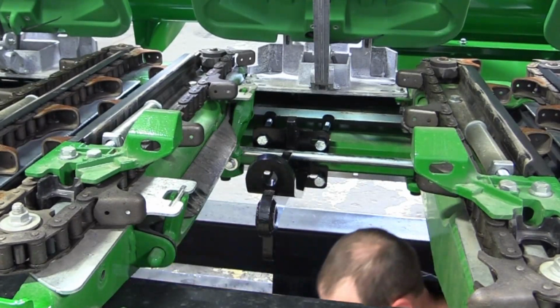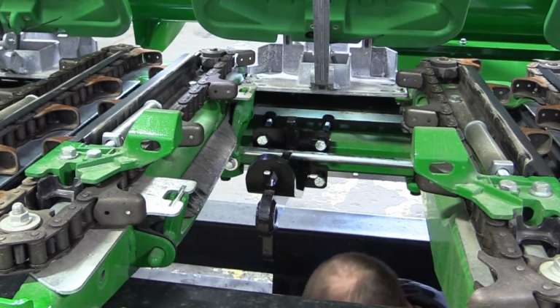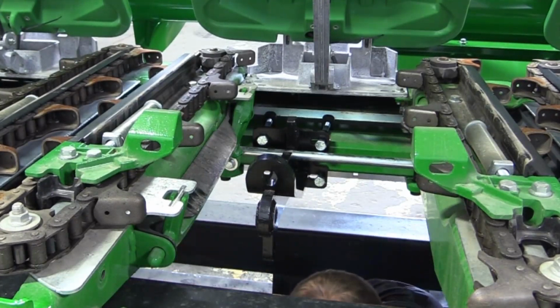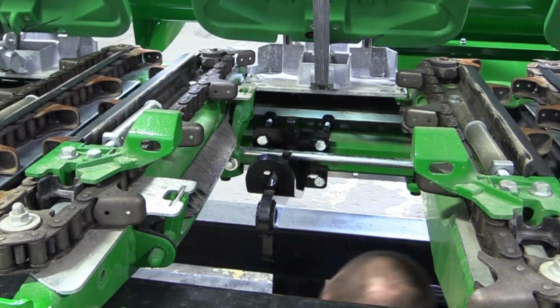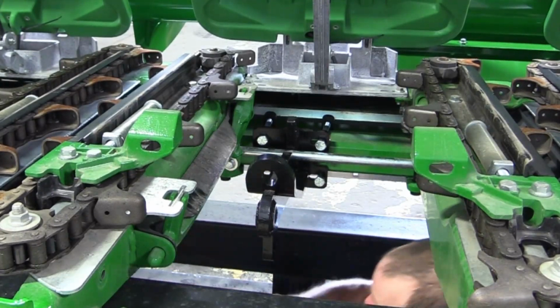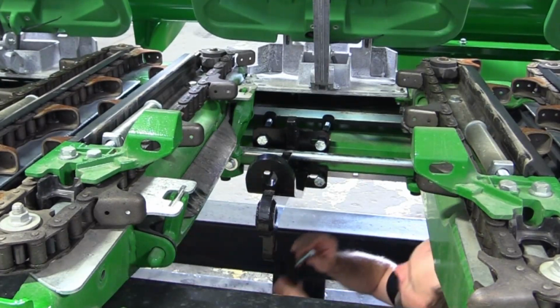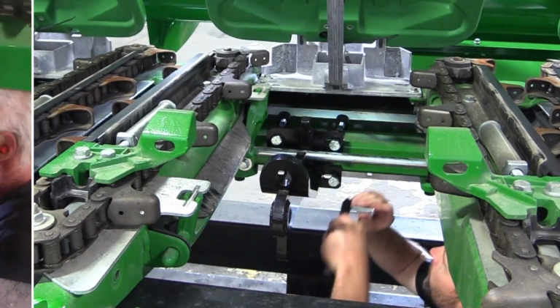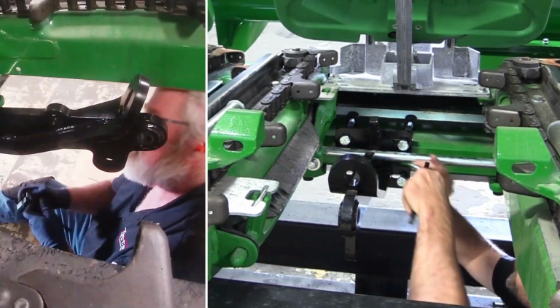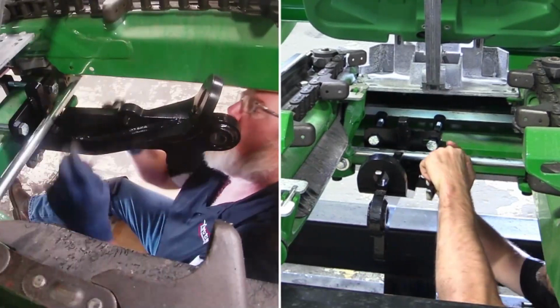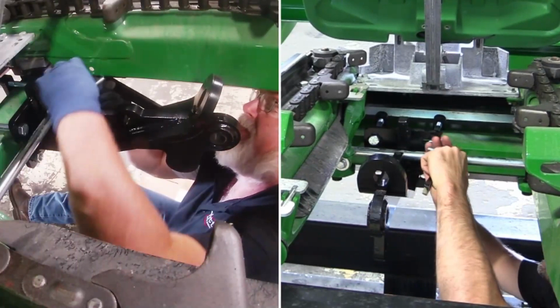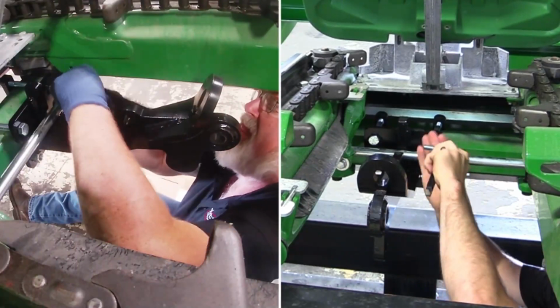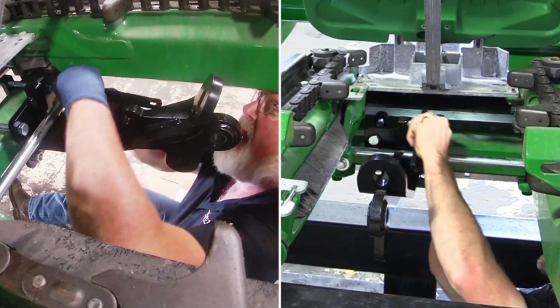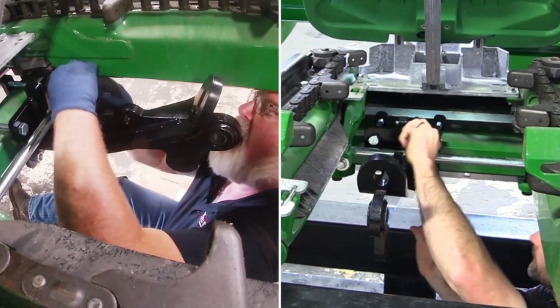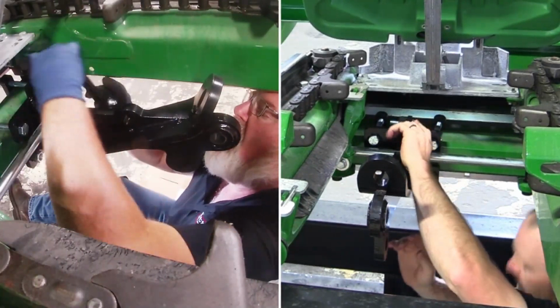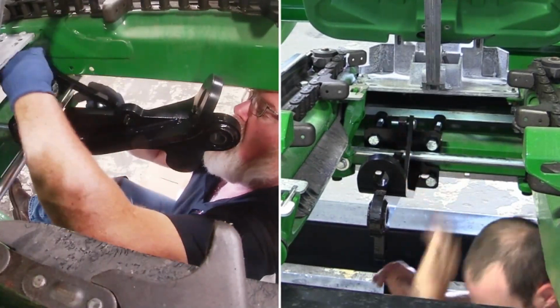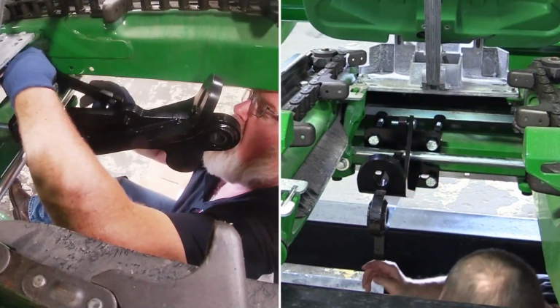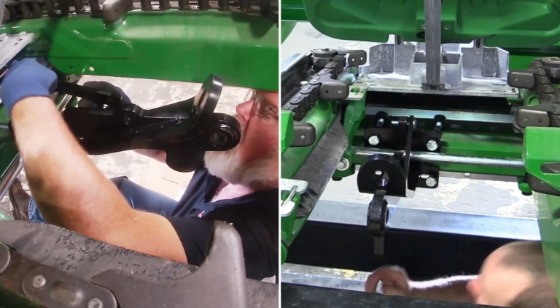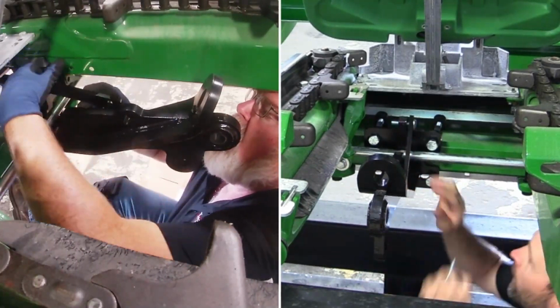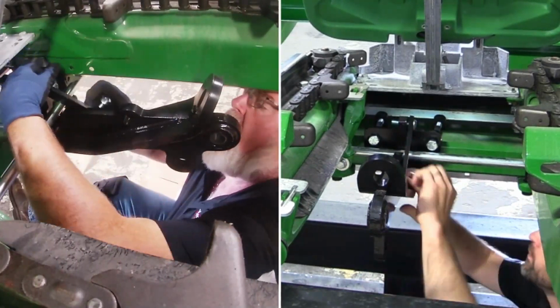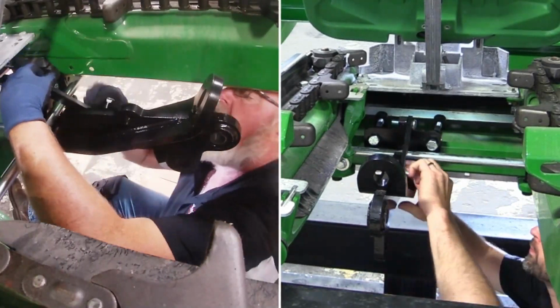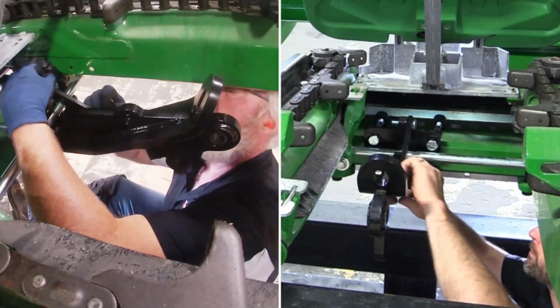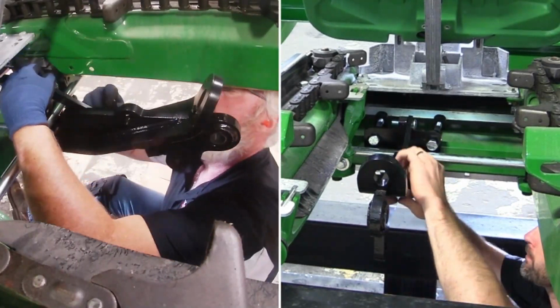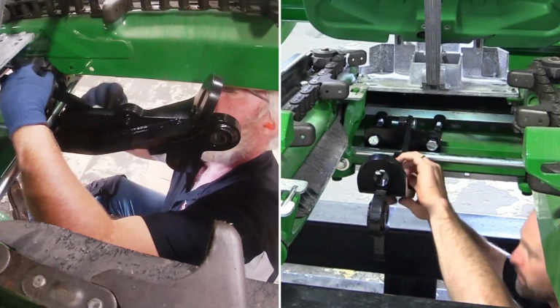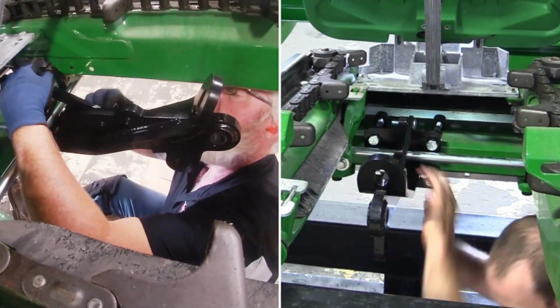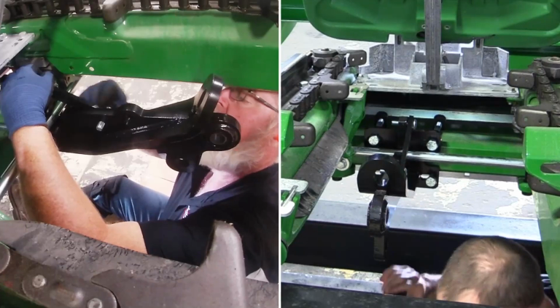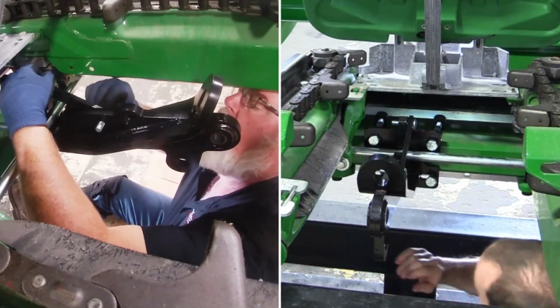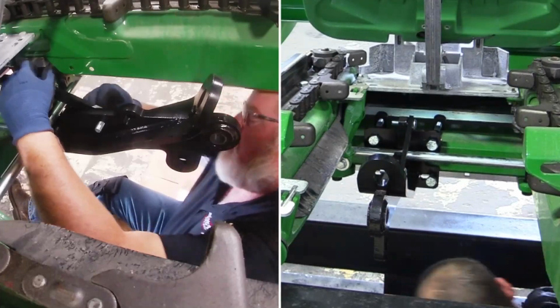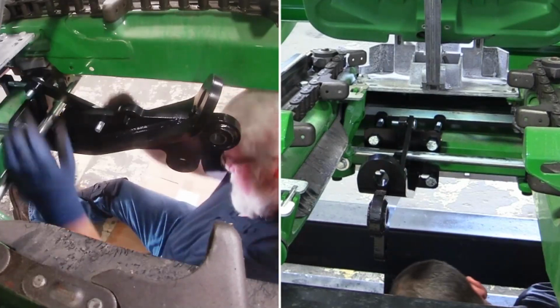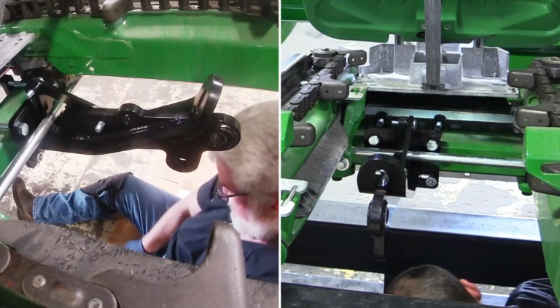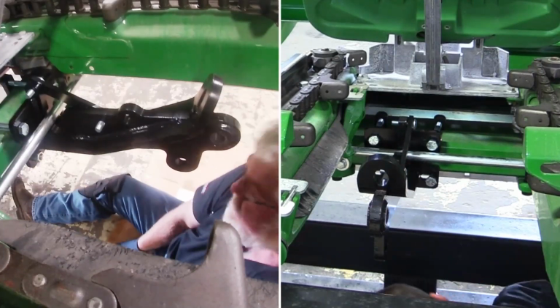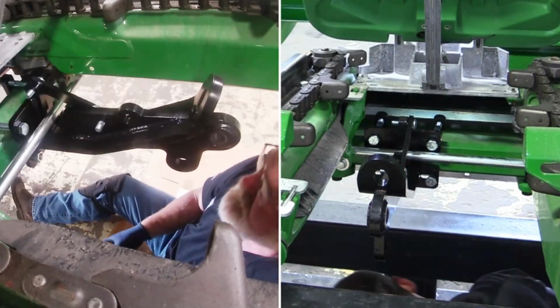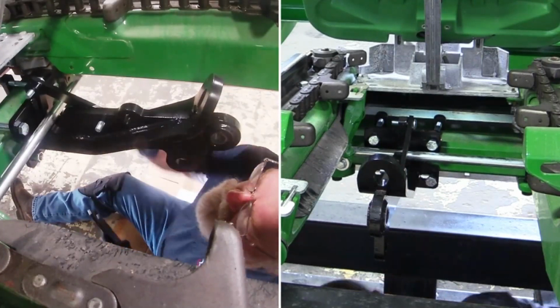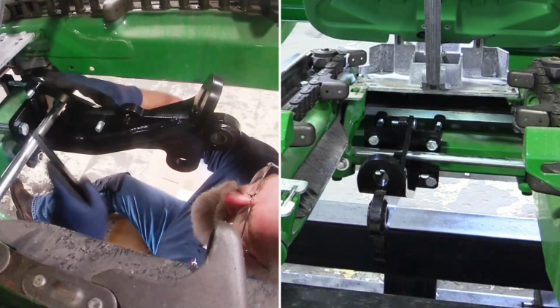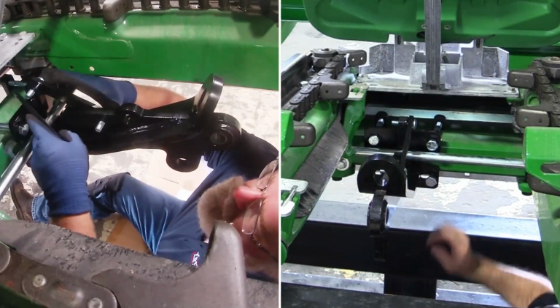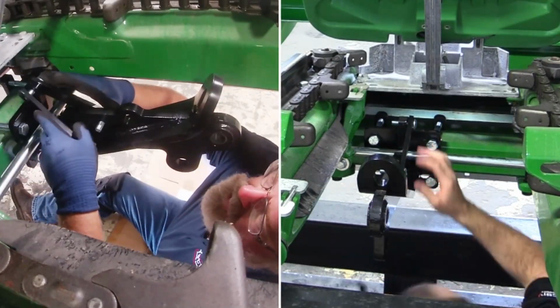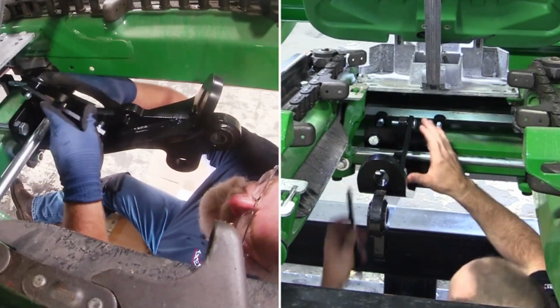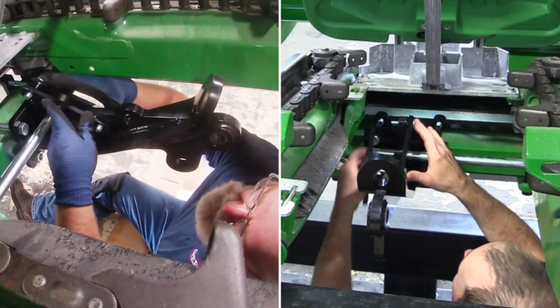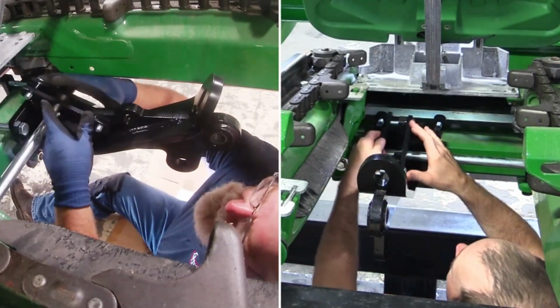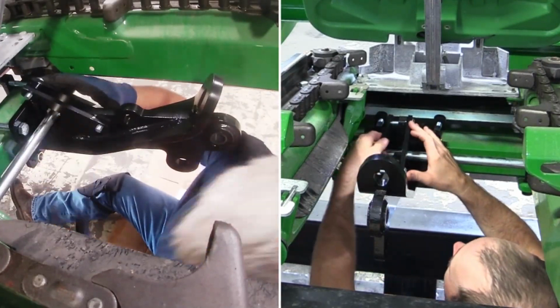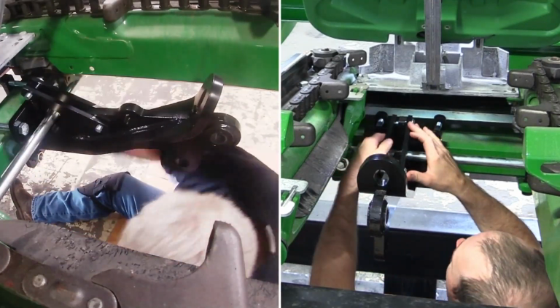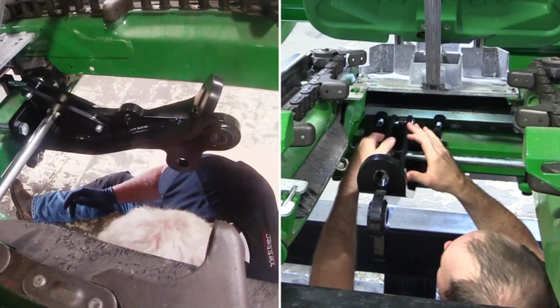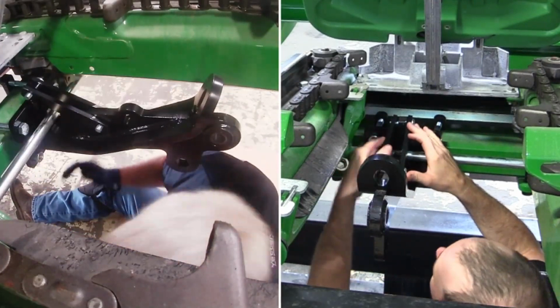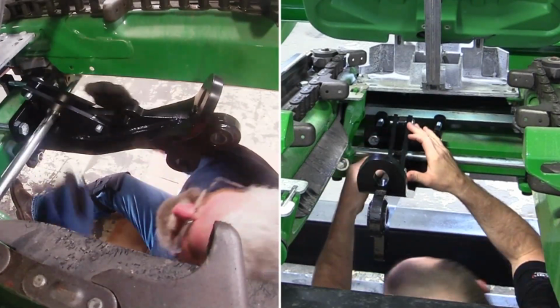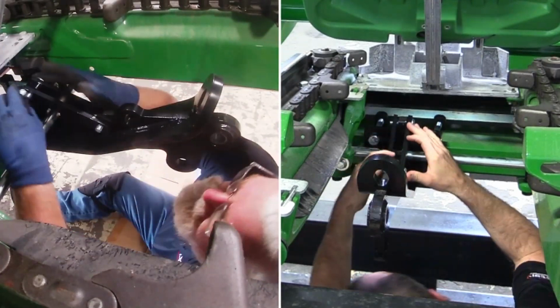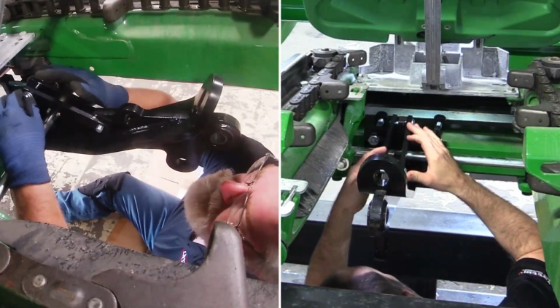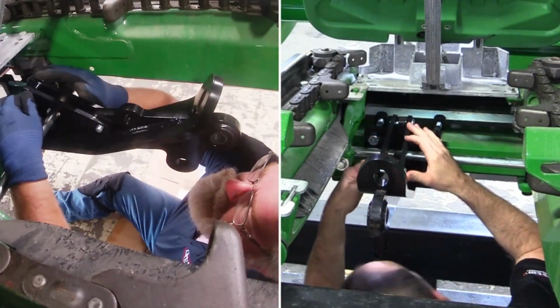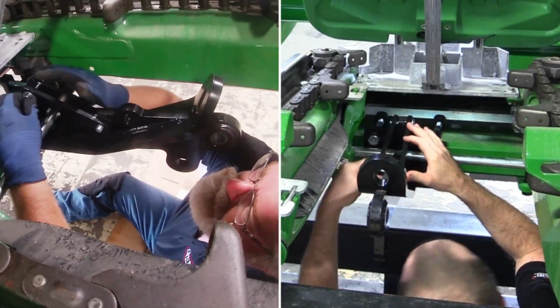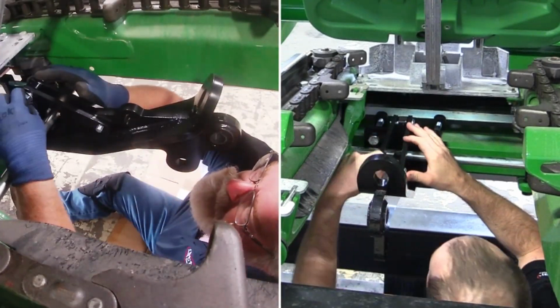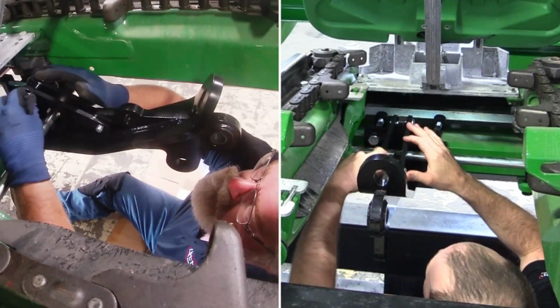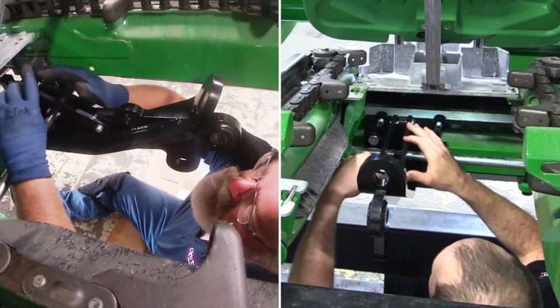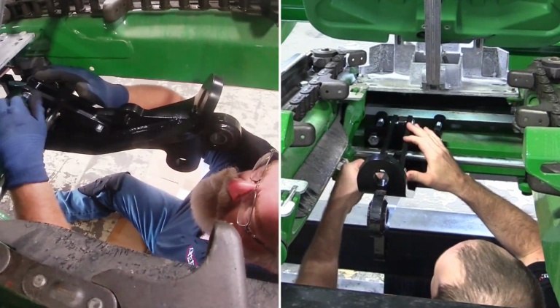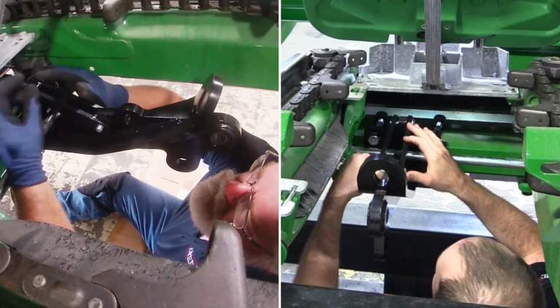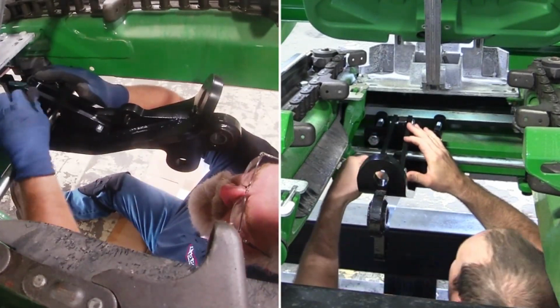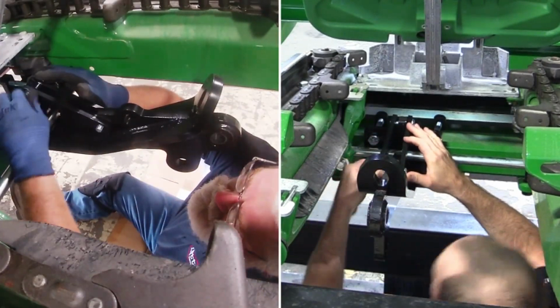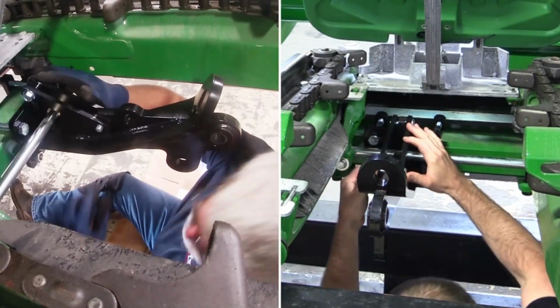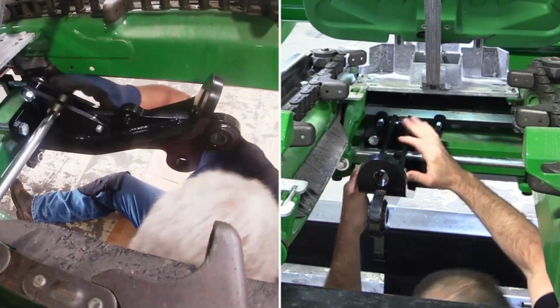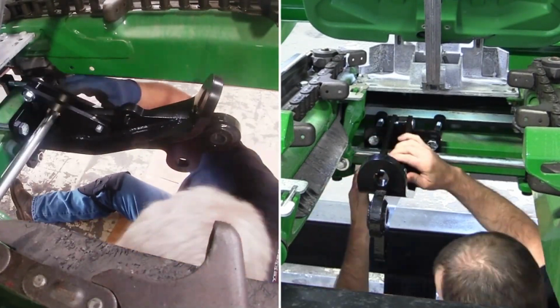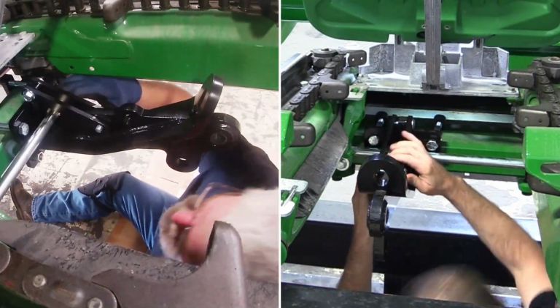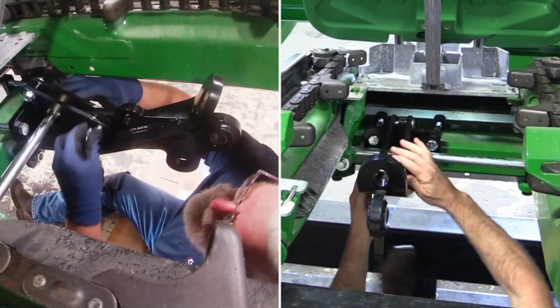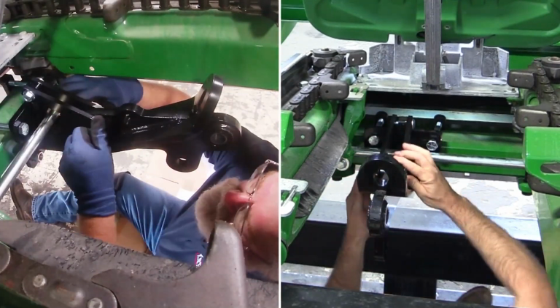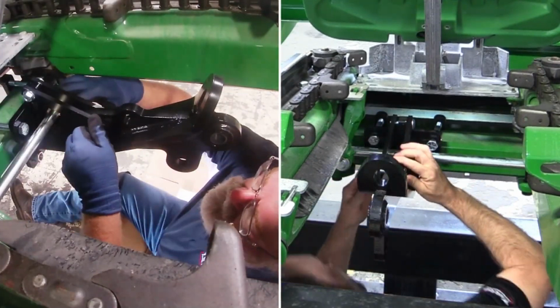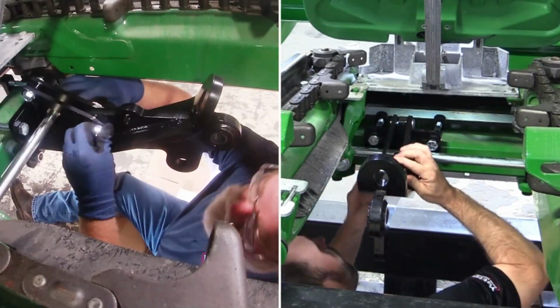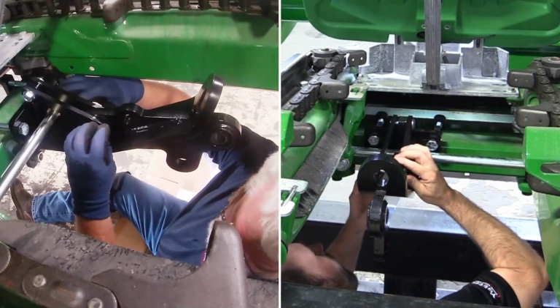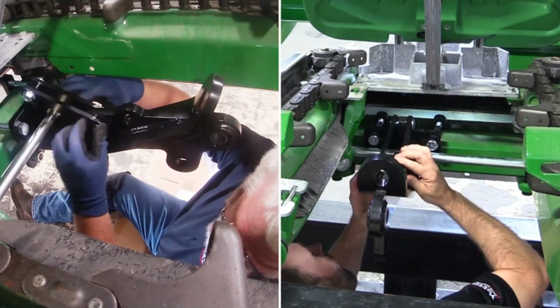Next, install the support strap that goes over top of the deck plate adjustment rod, followed by the lock up pin.